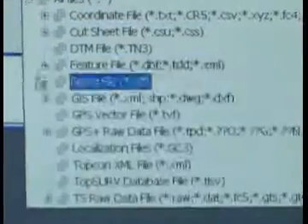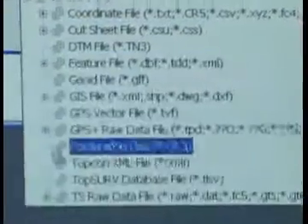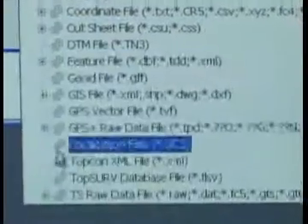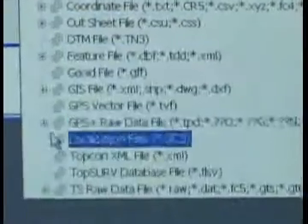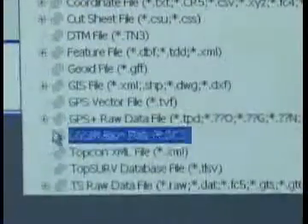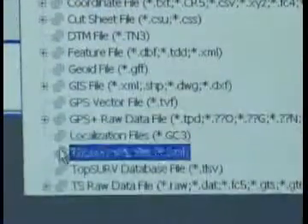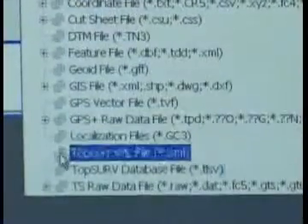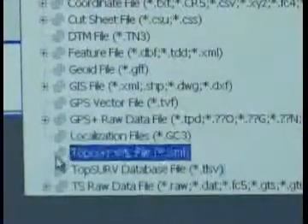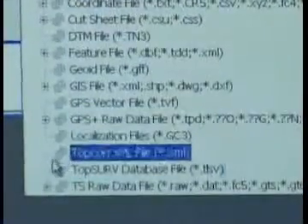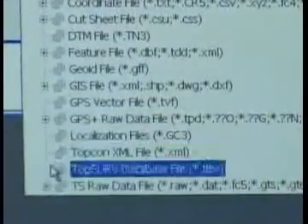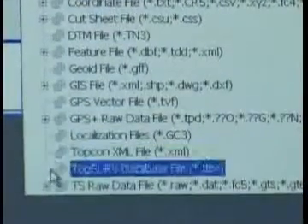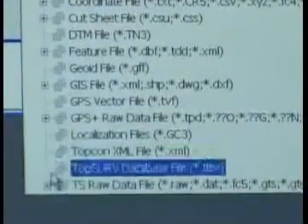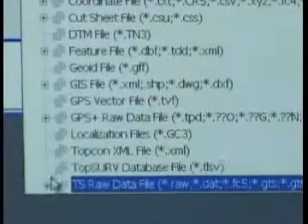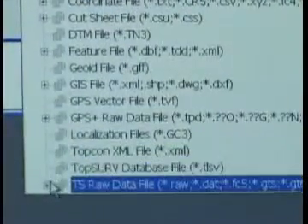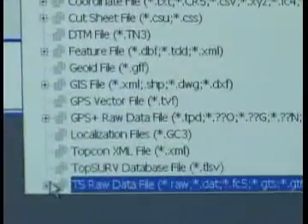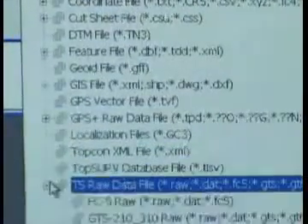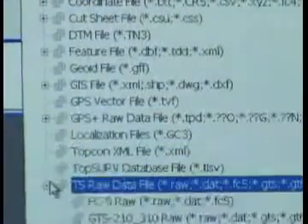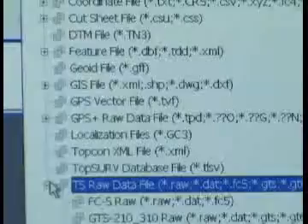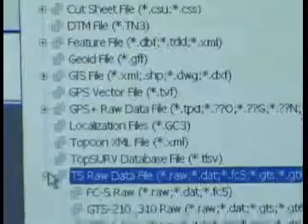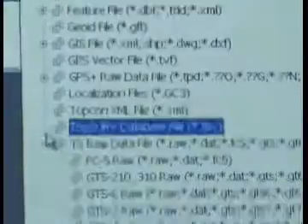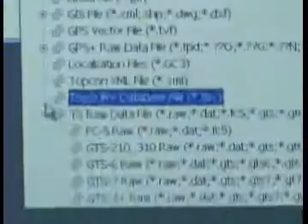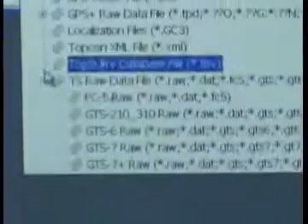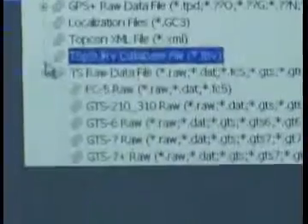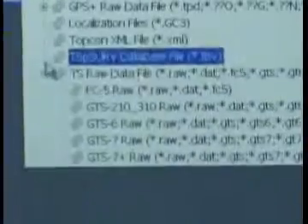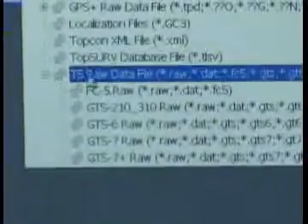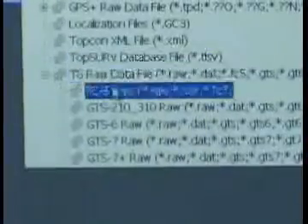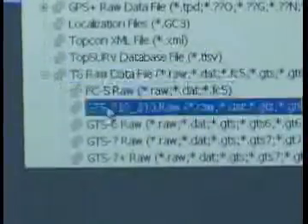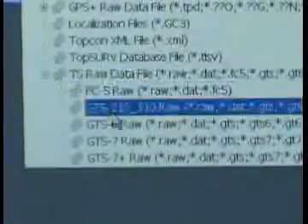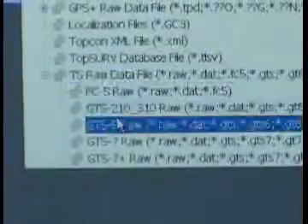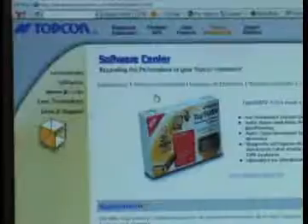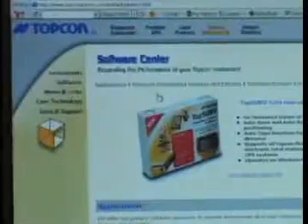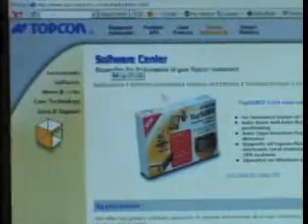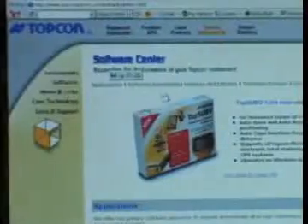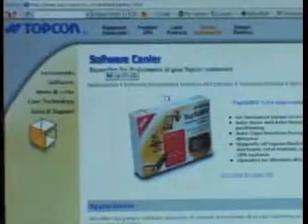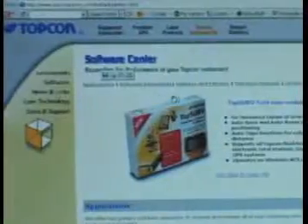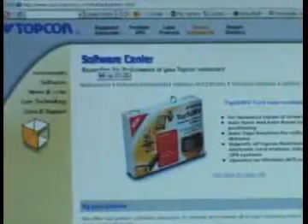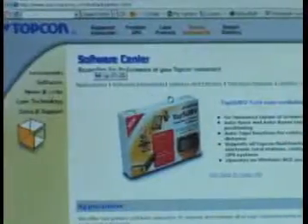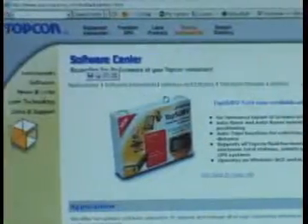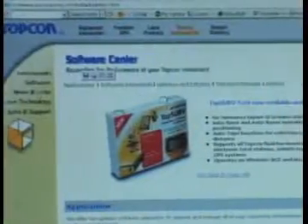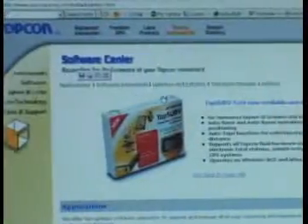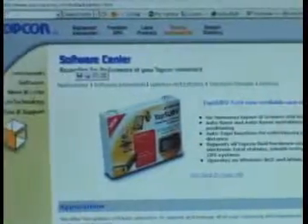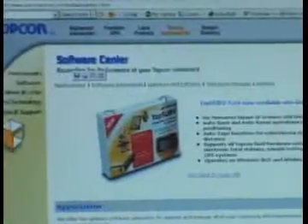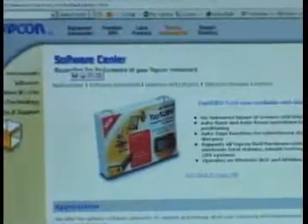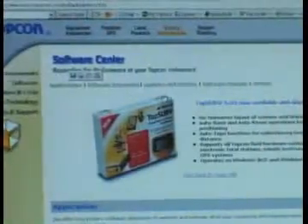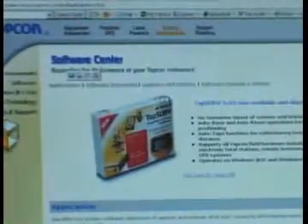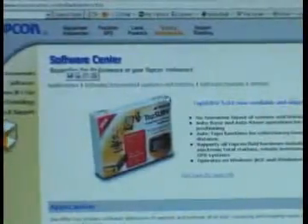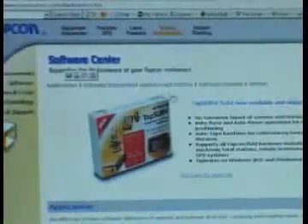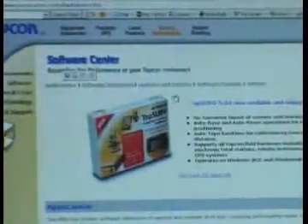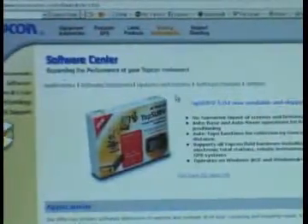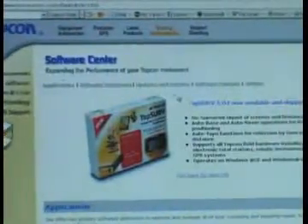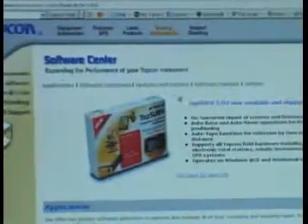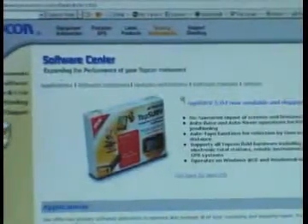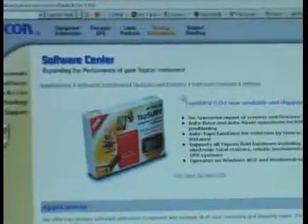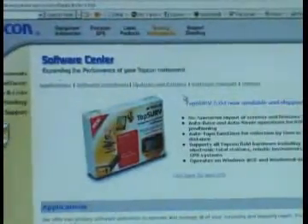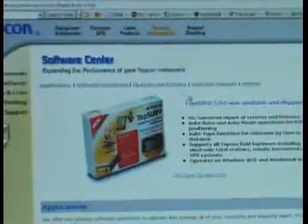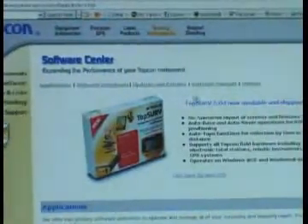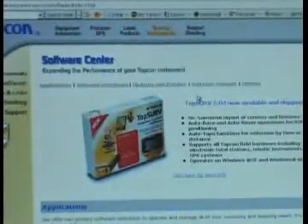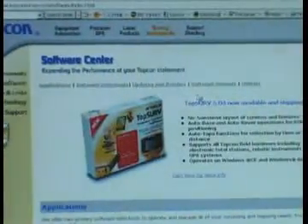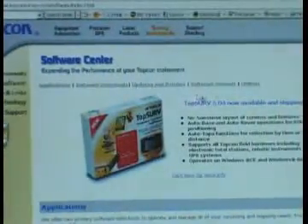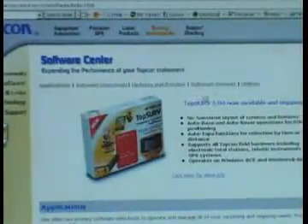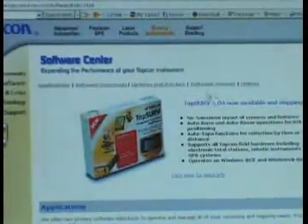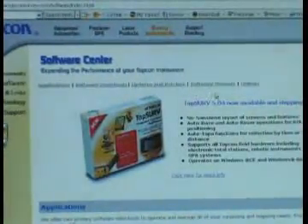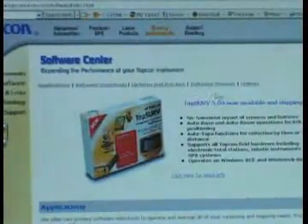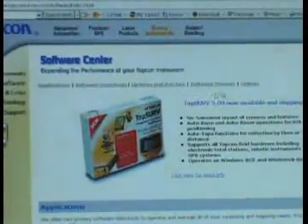Let TopLink help you to be more productive. Get your own copy at TopCon's software download site for free.